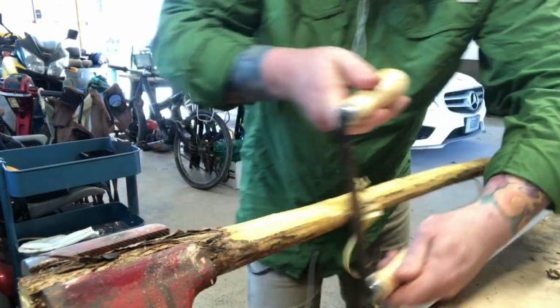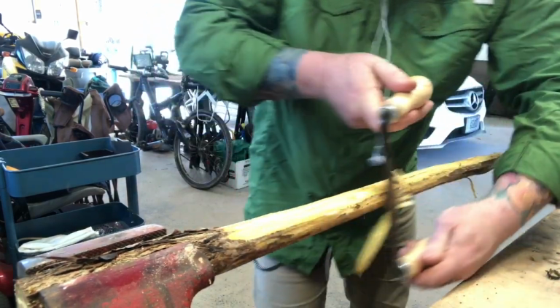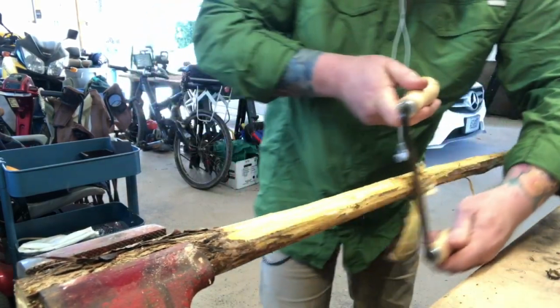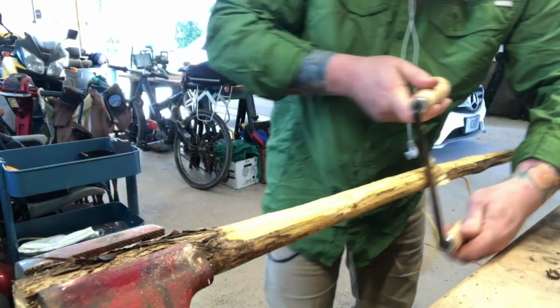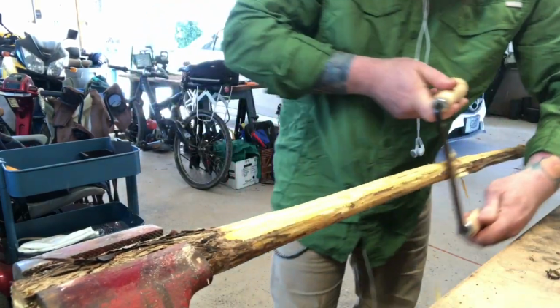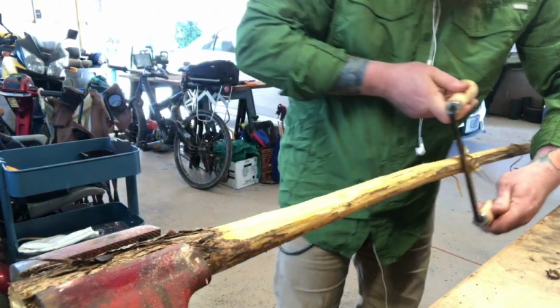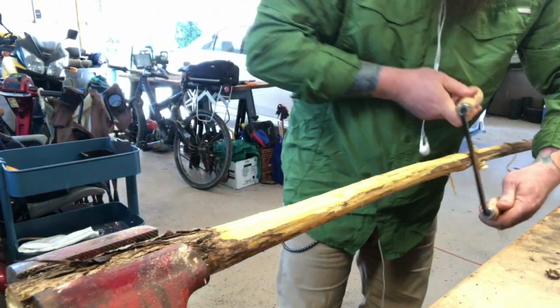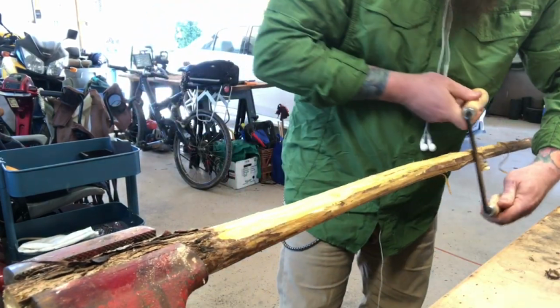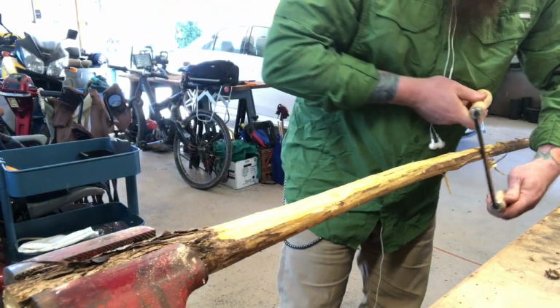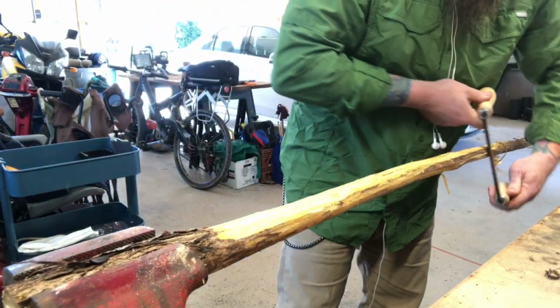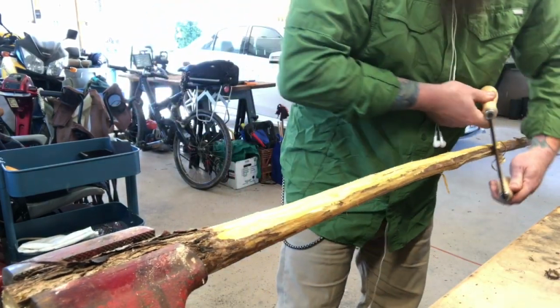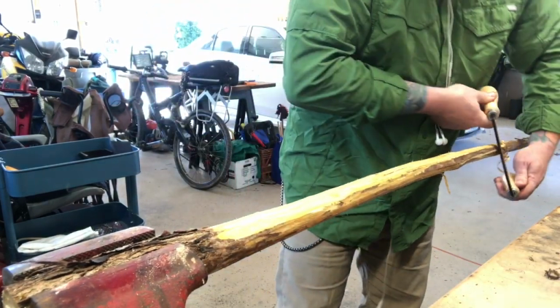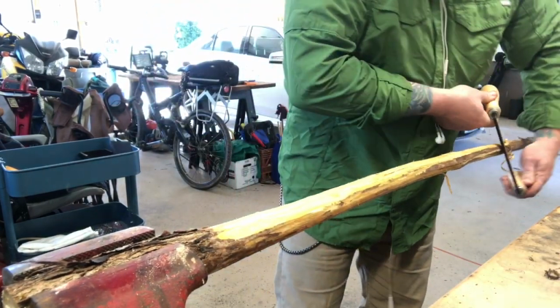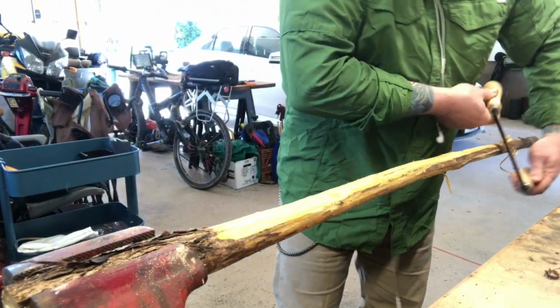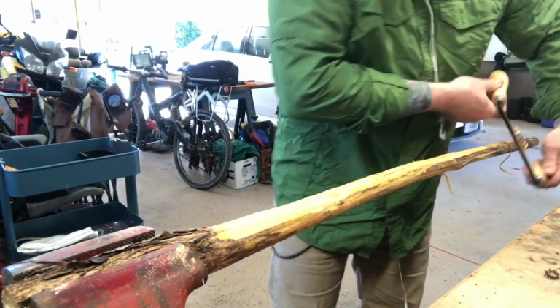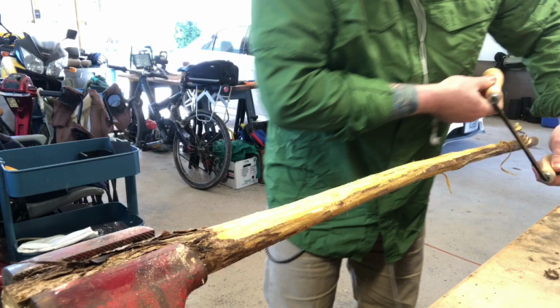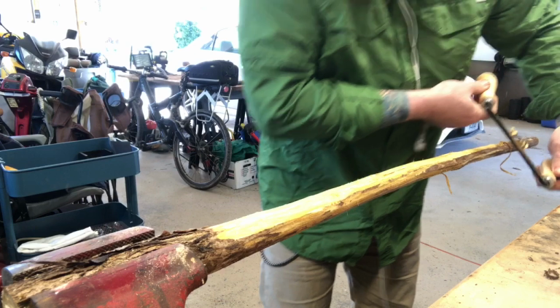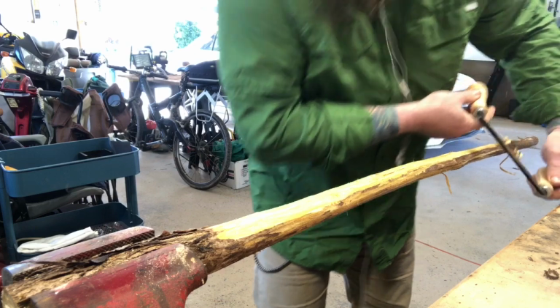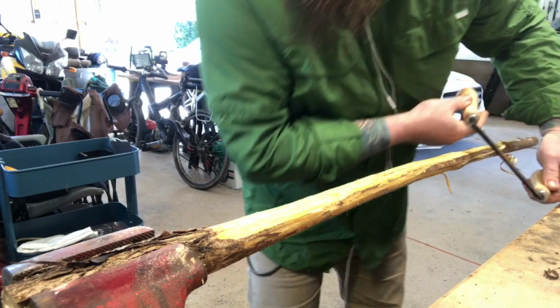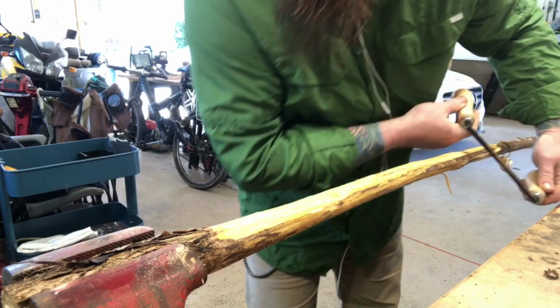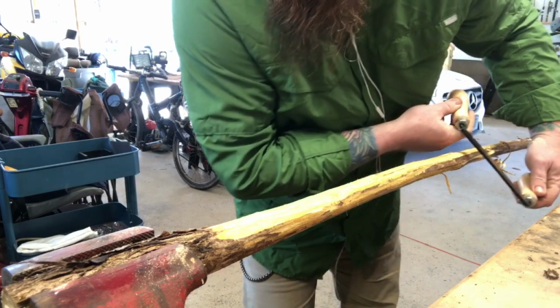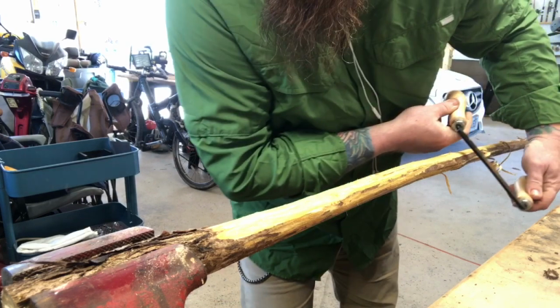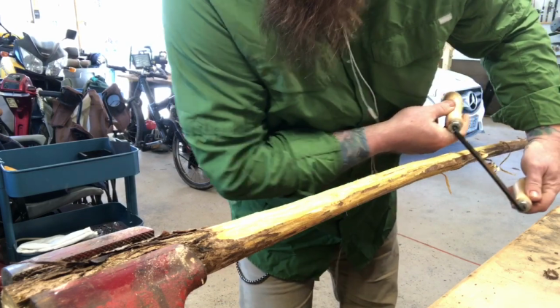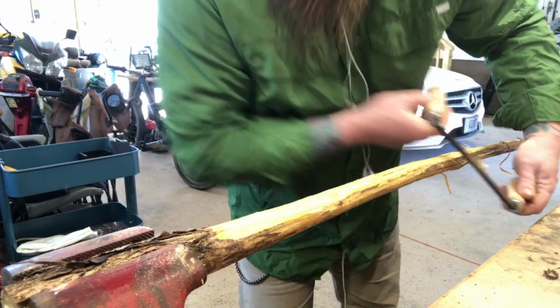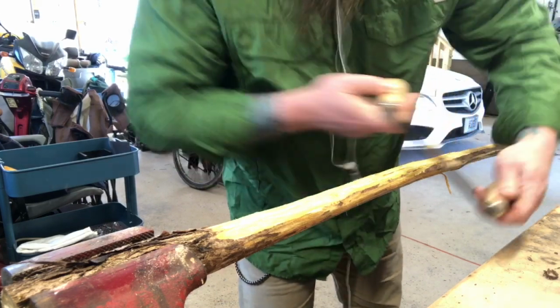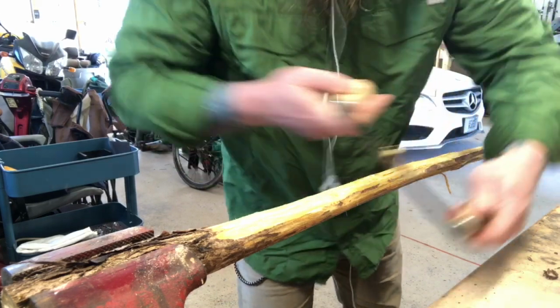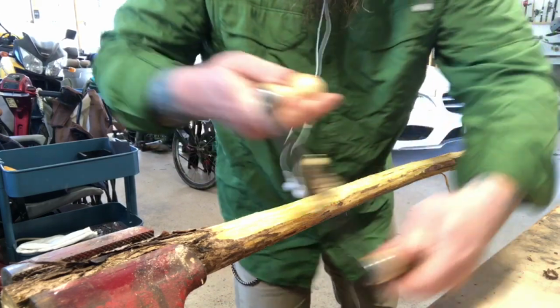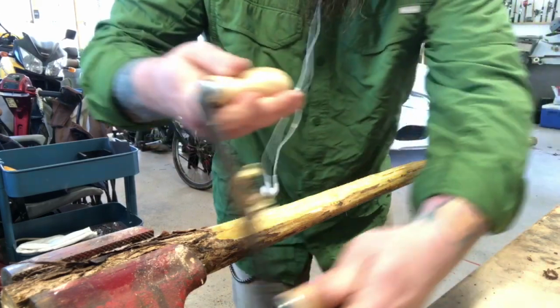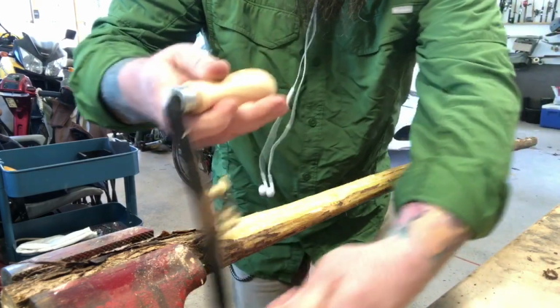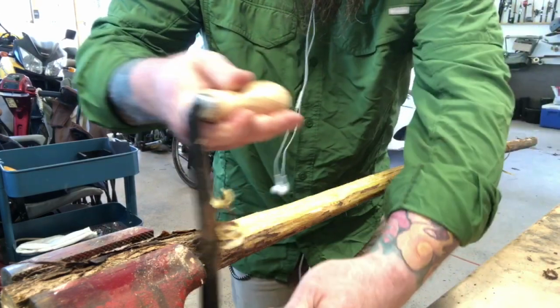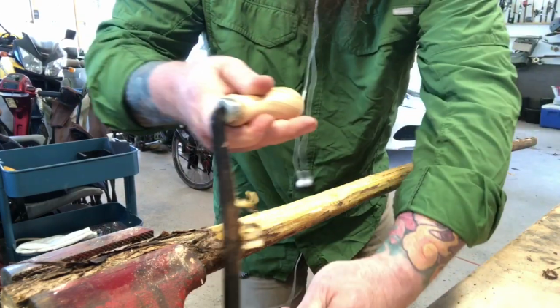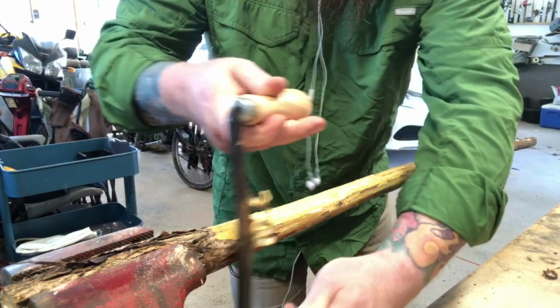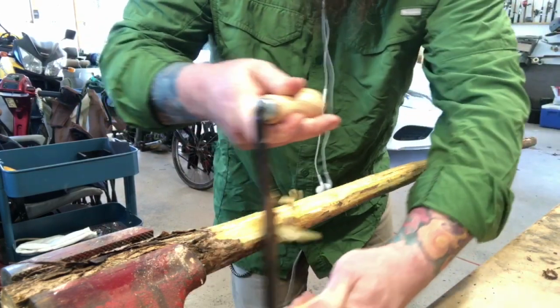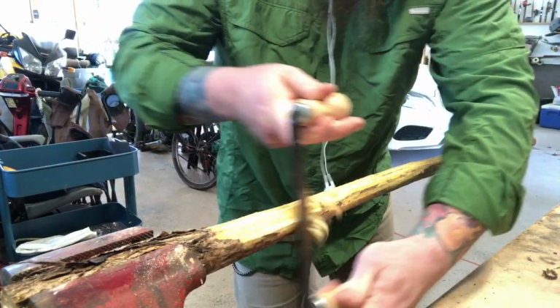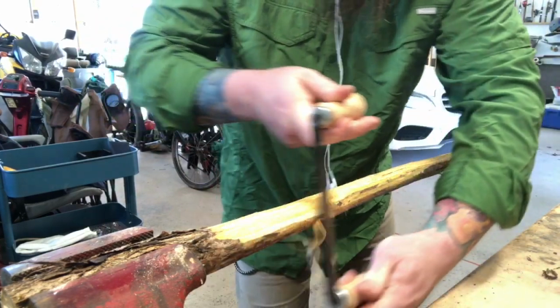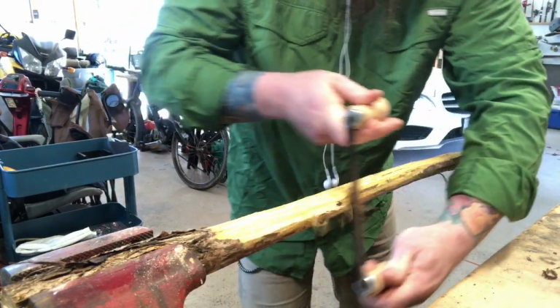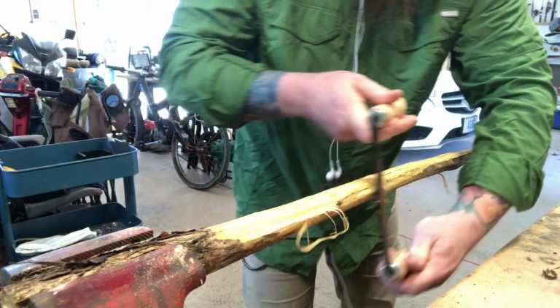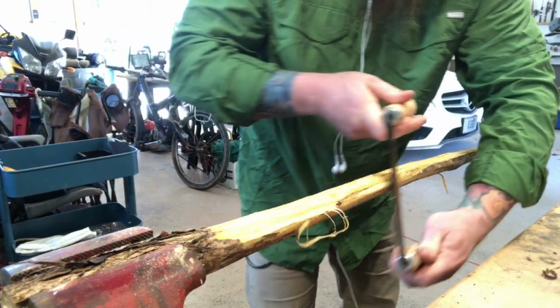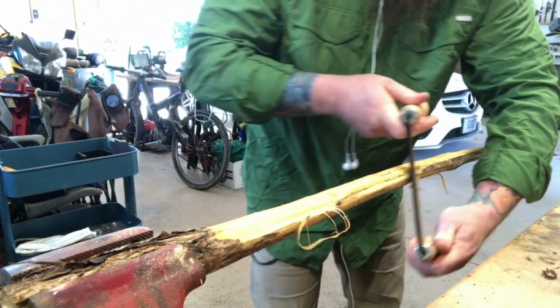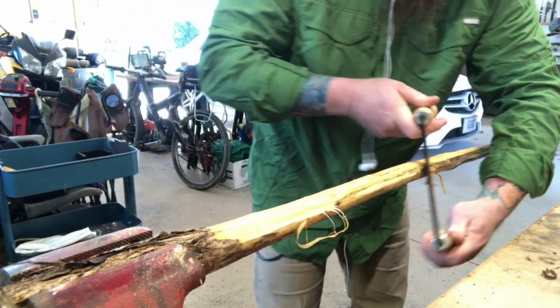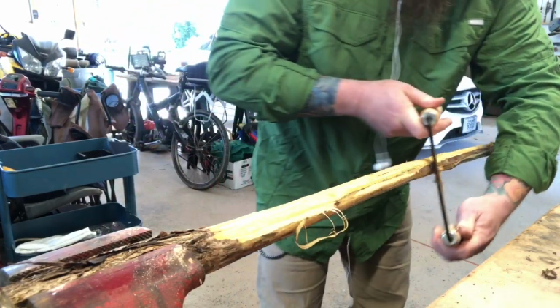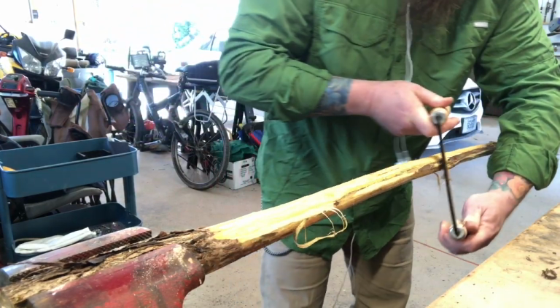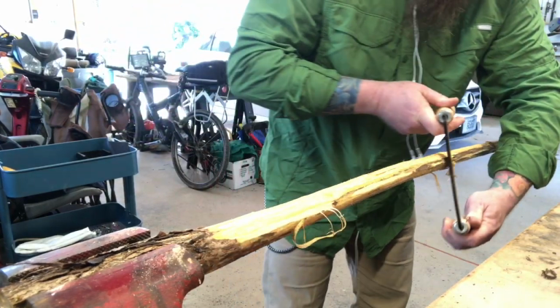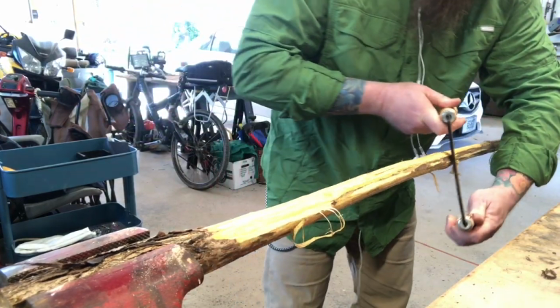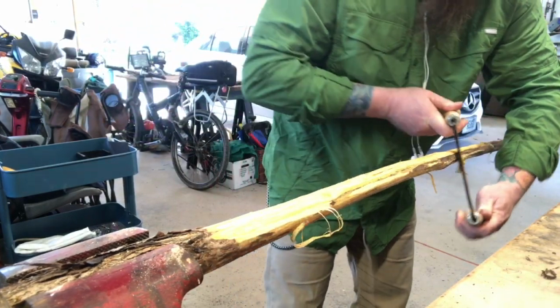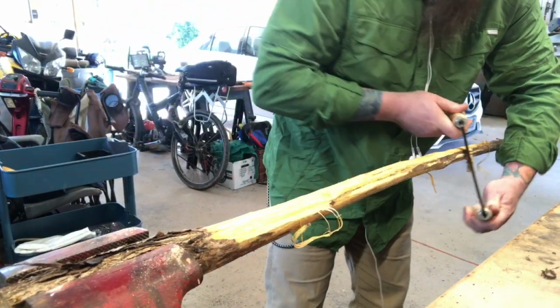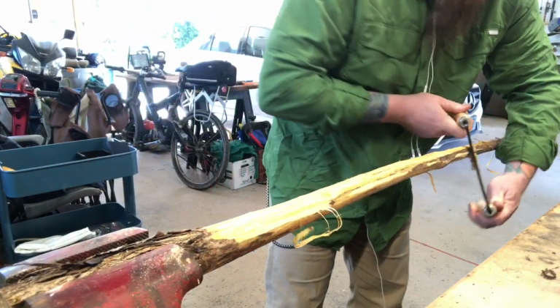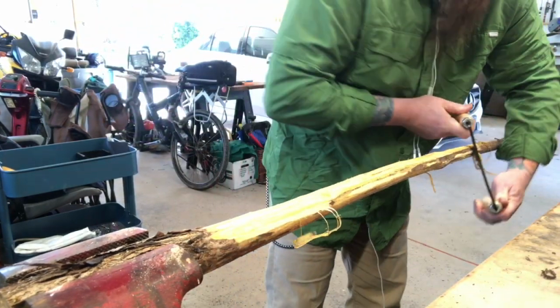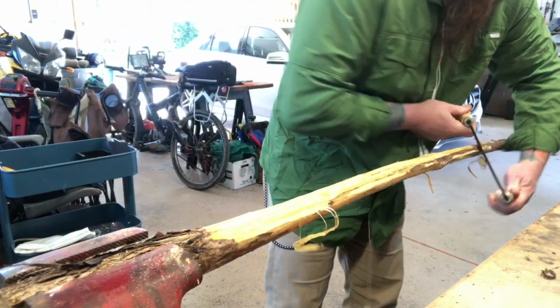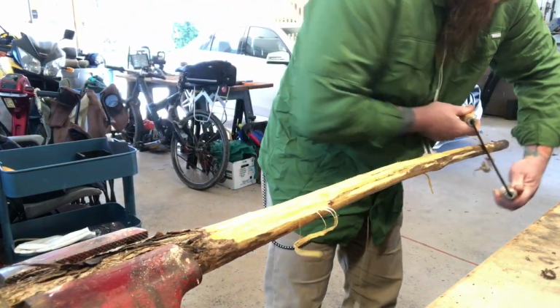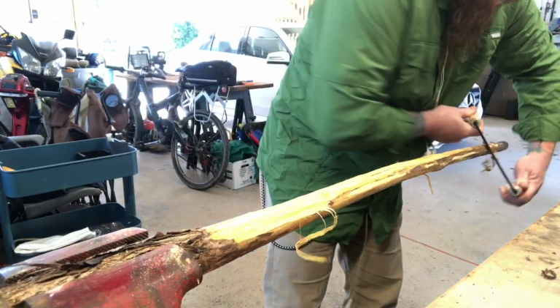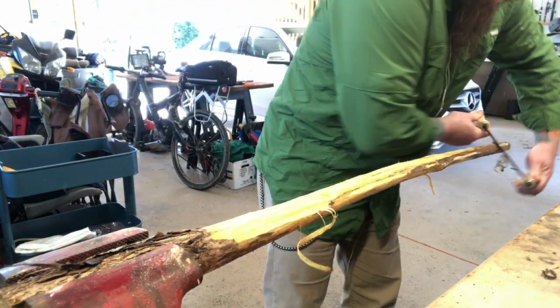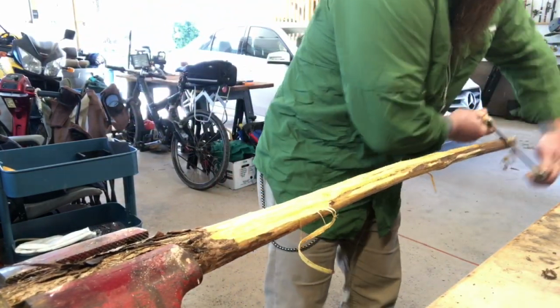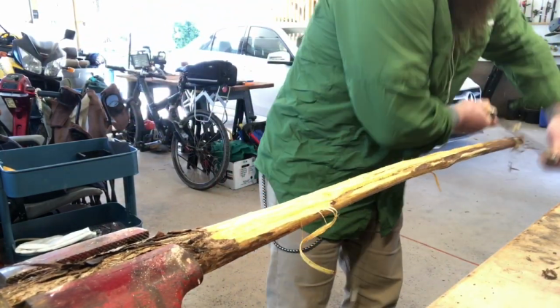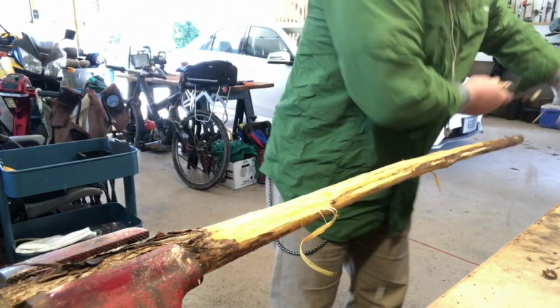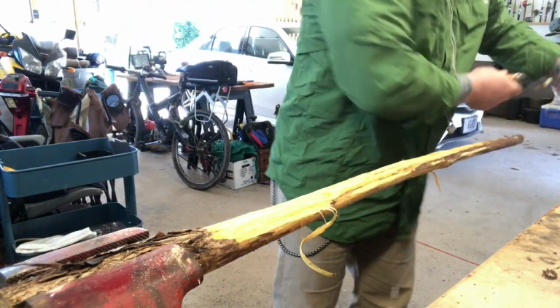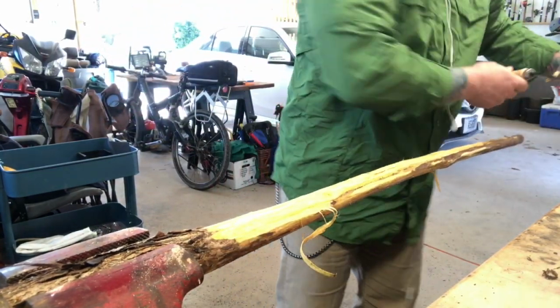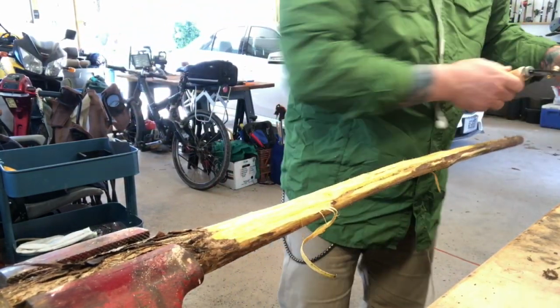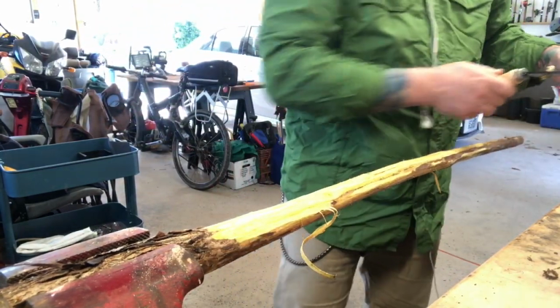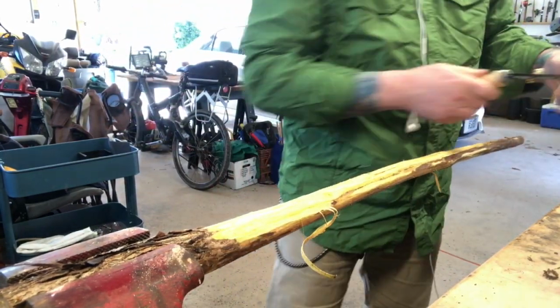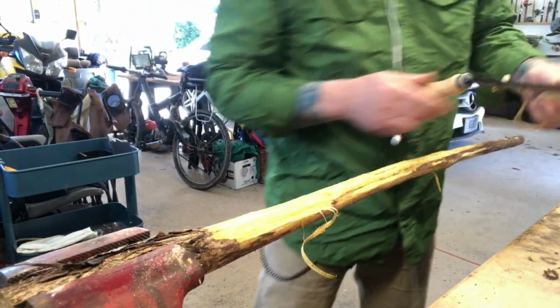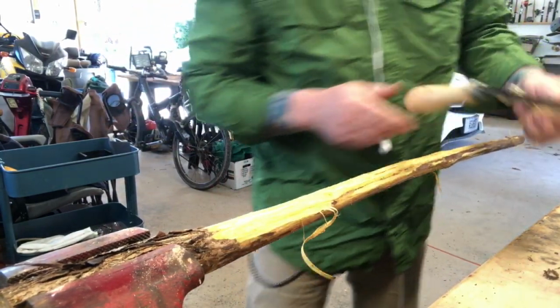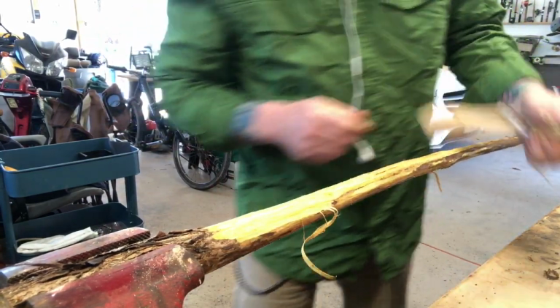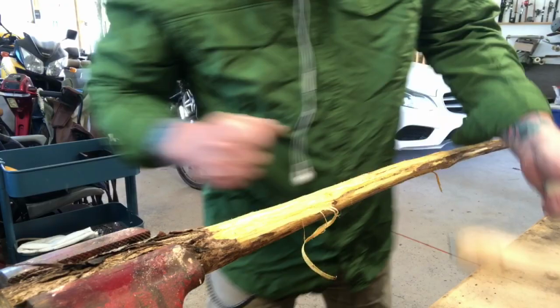You just basically do what the name says — draw it down along the outside and strip off the bark.